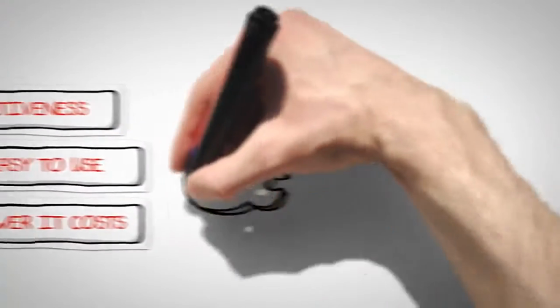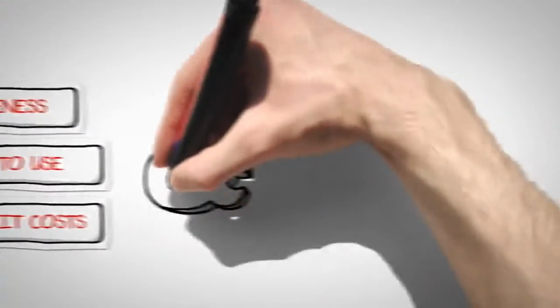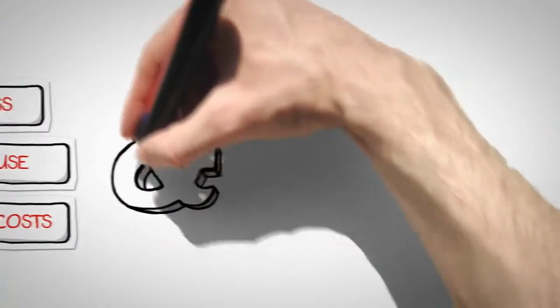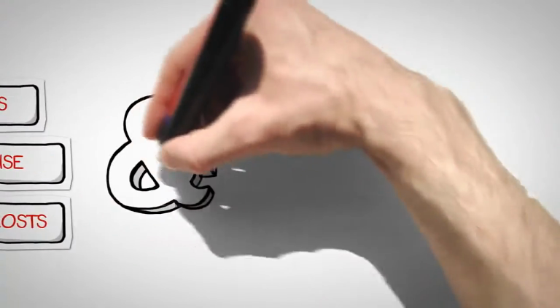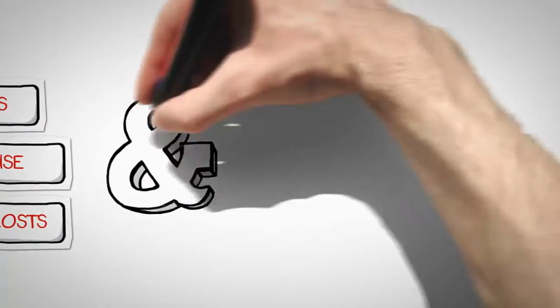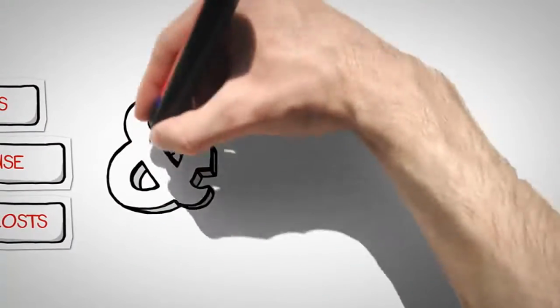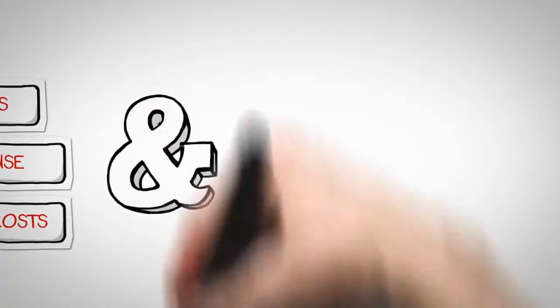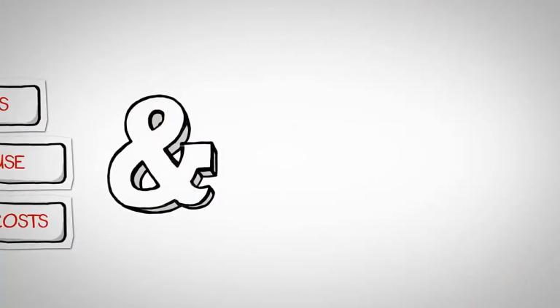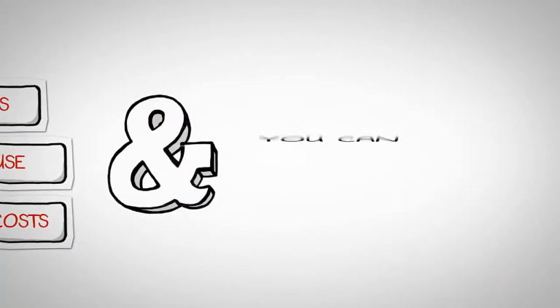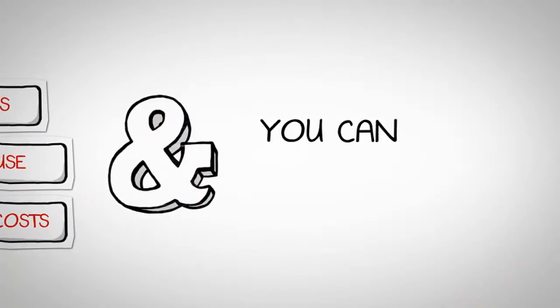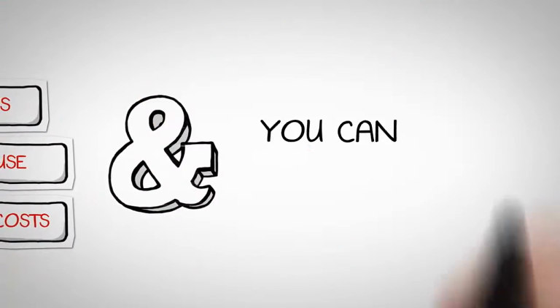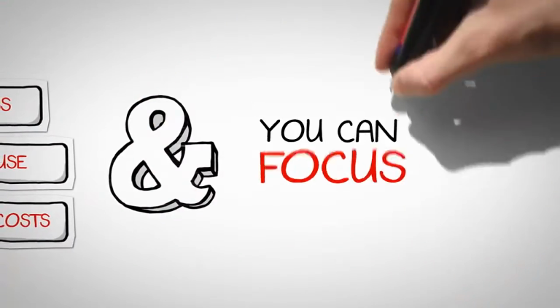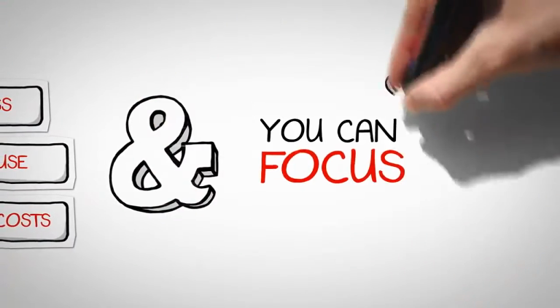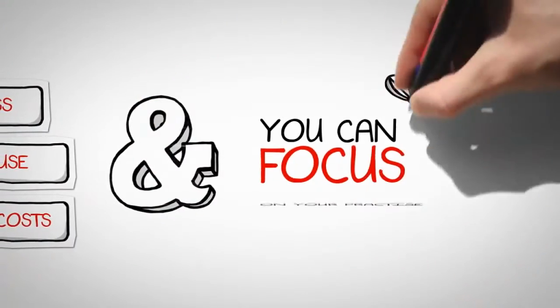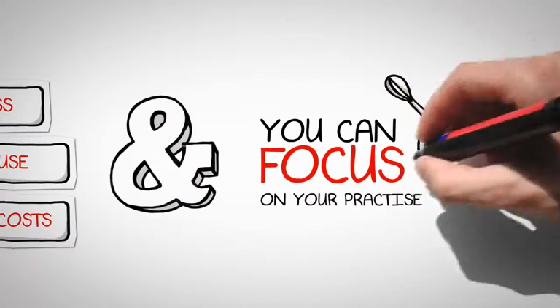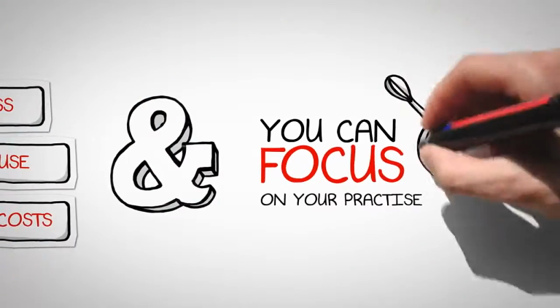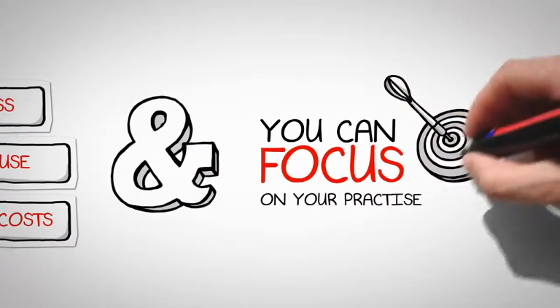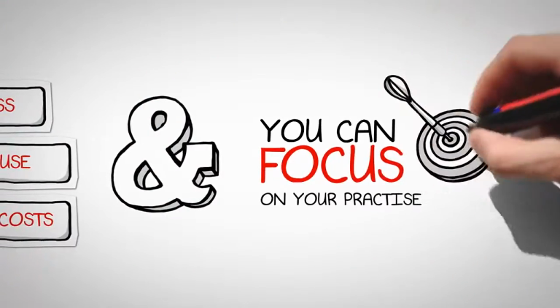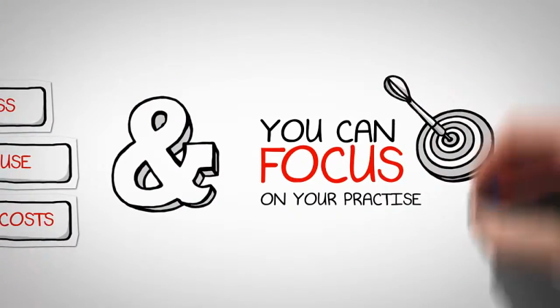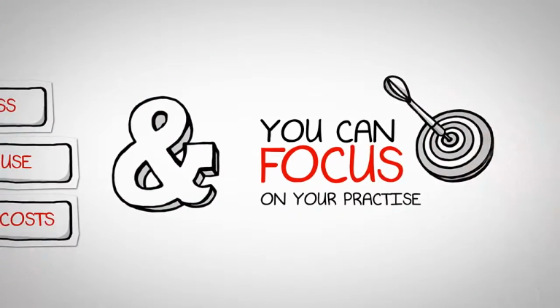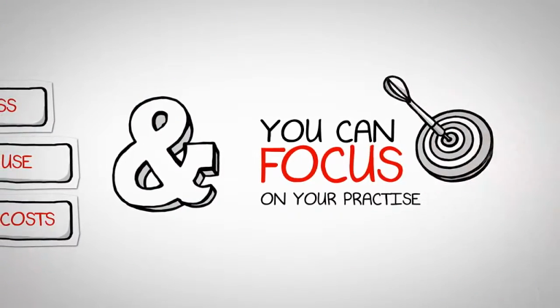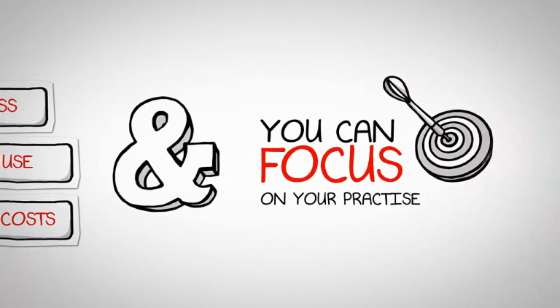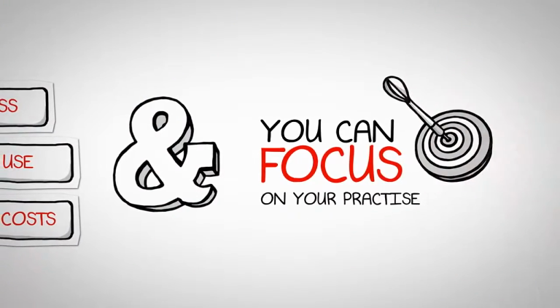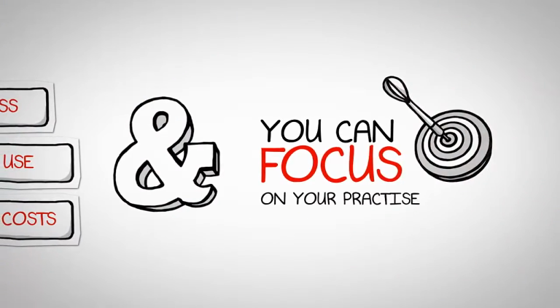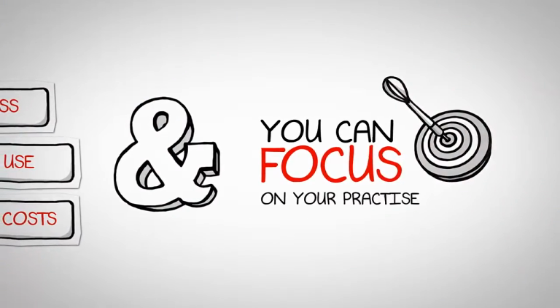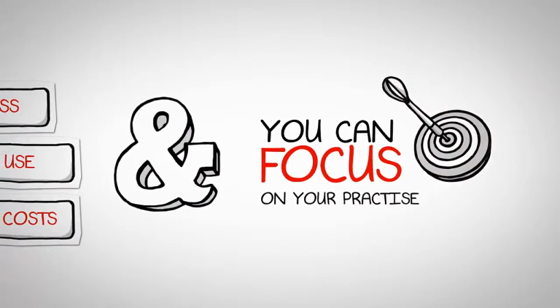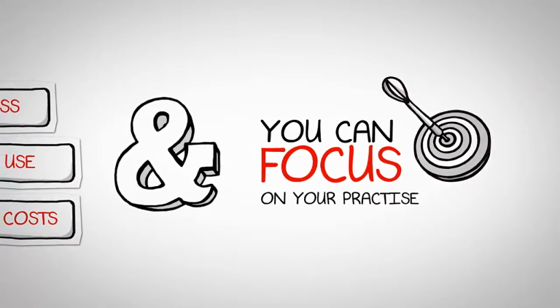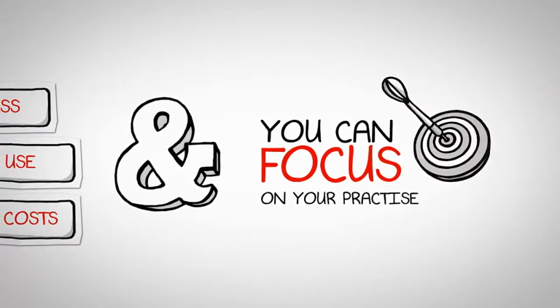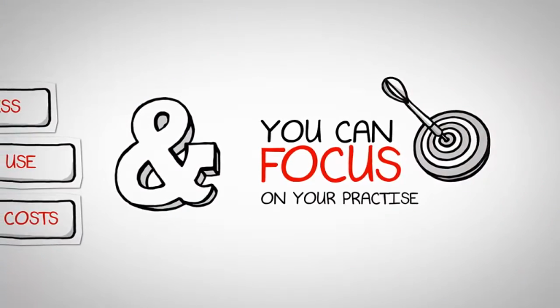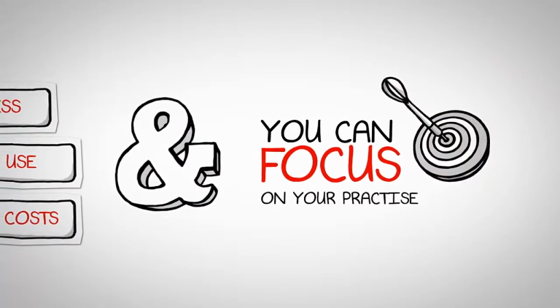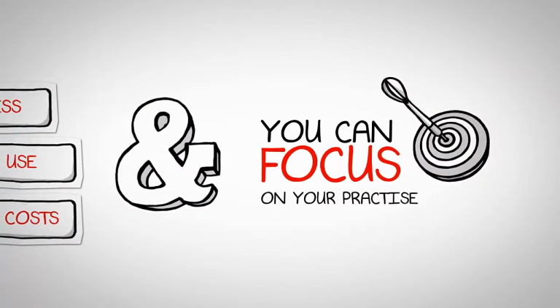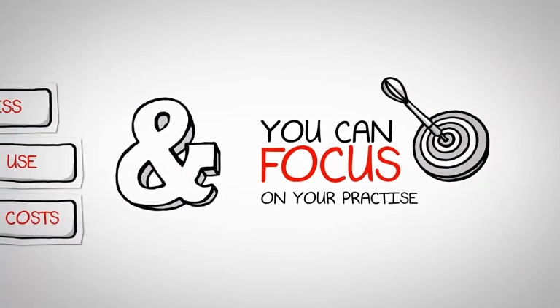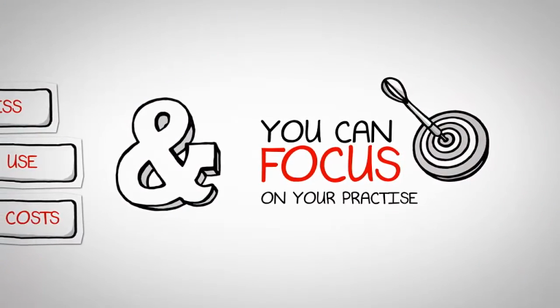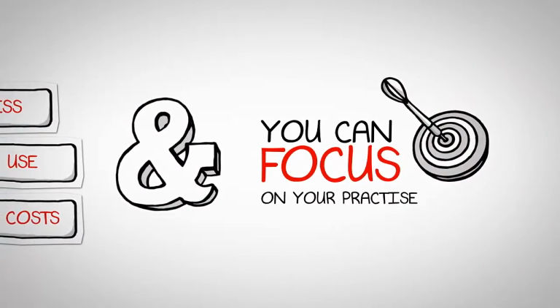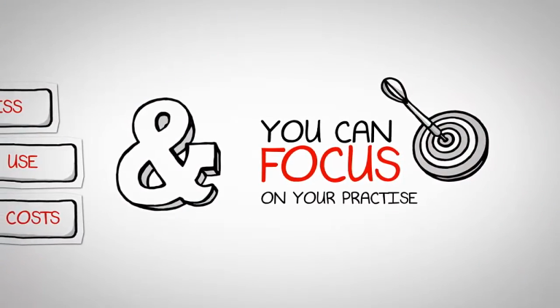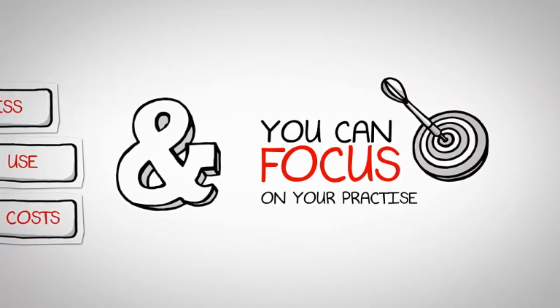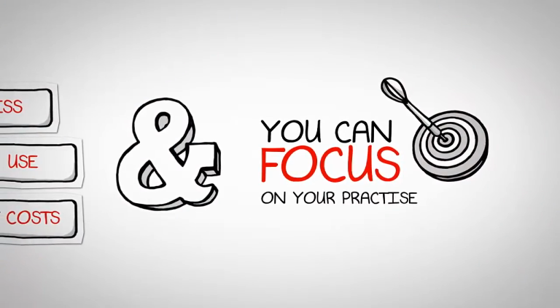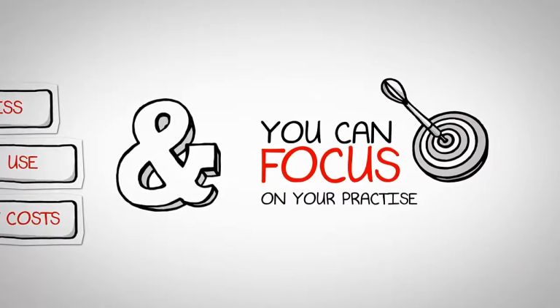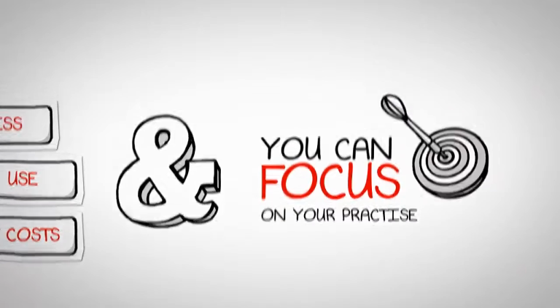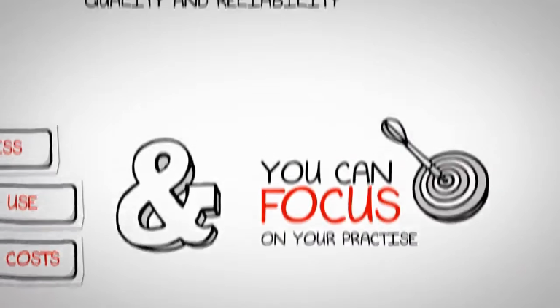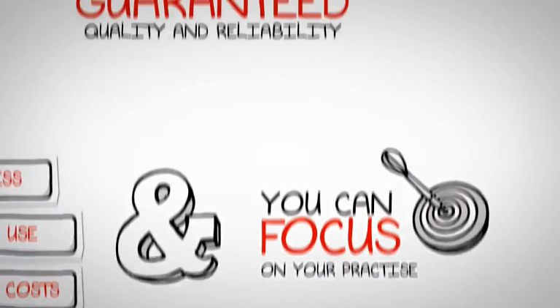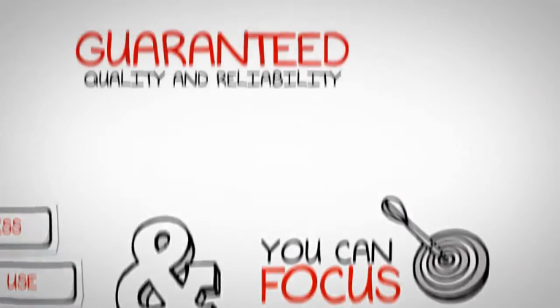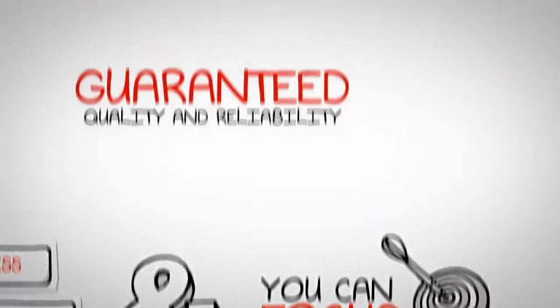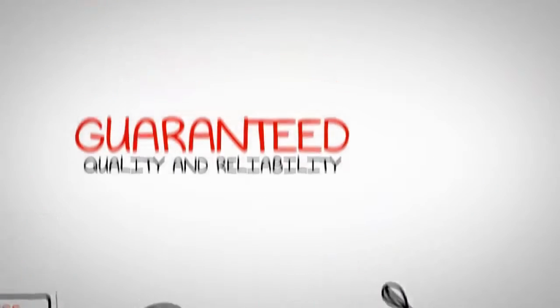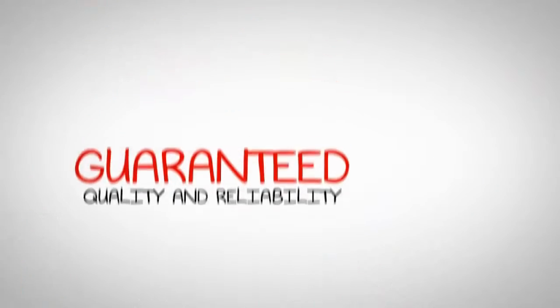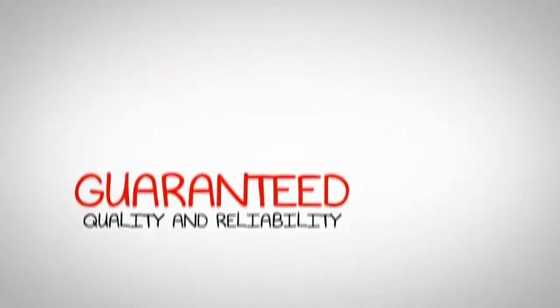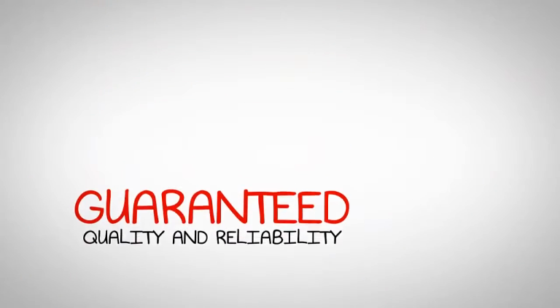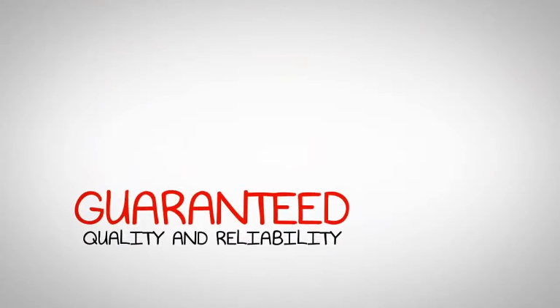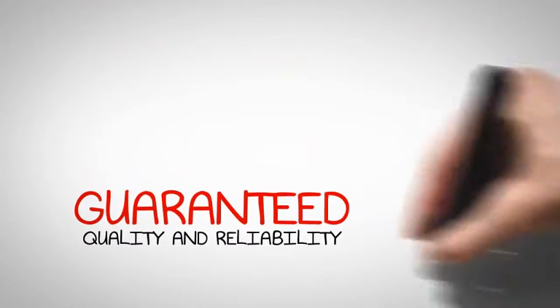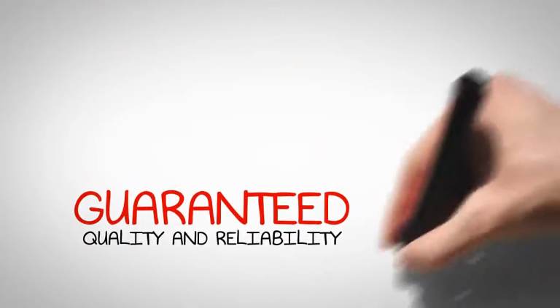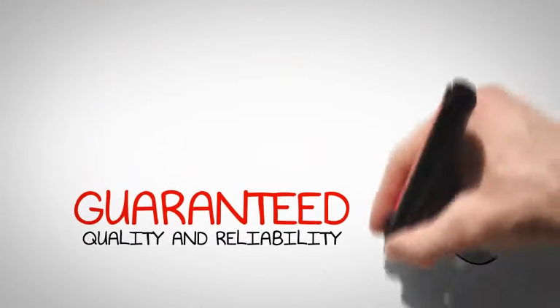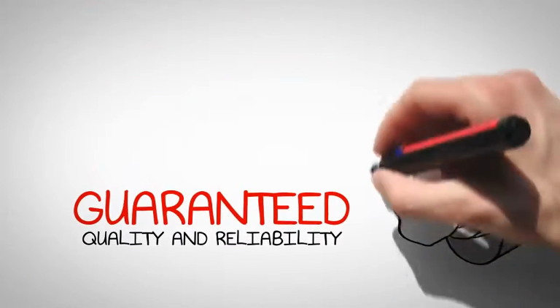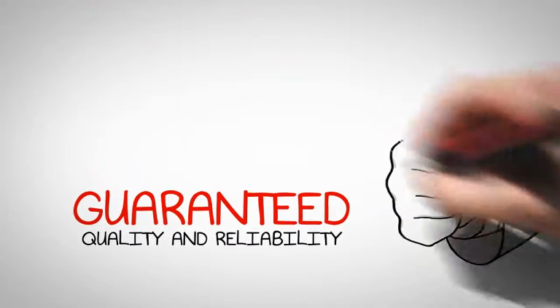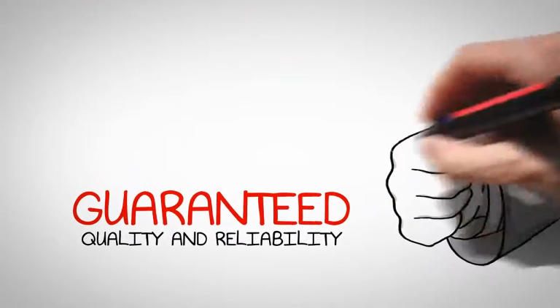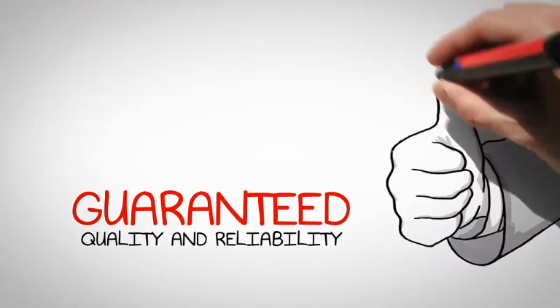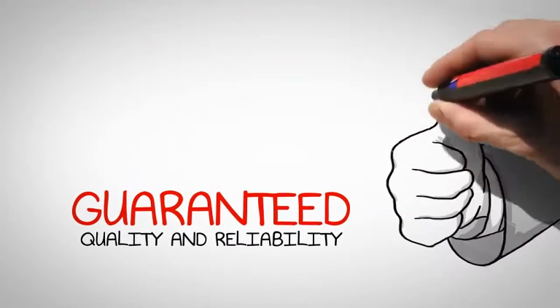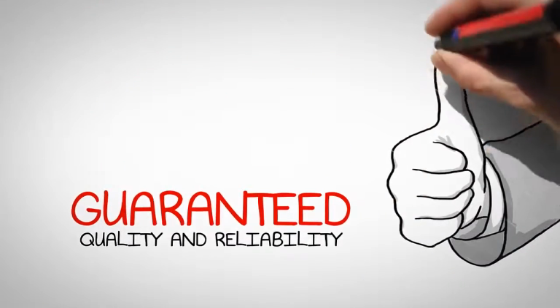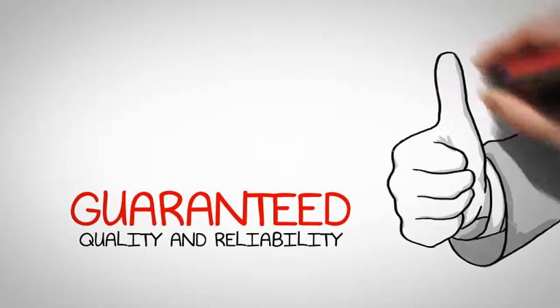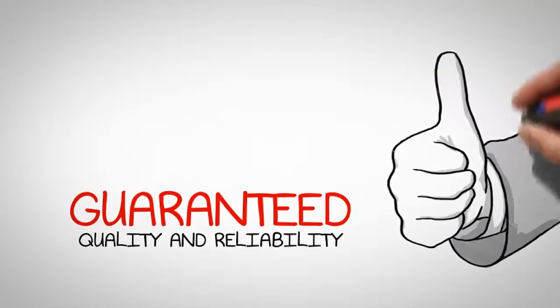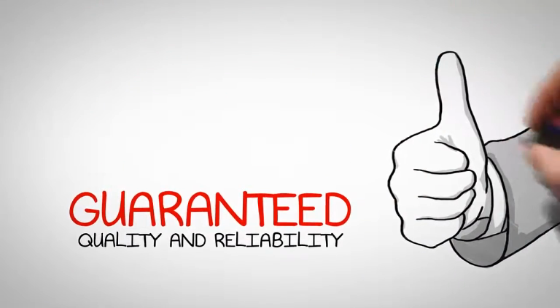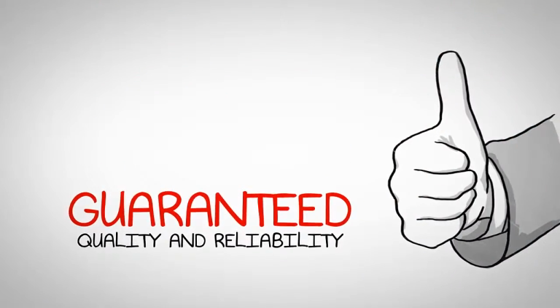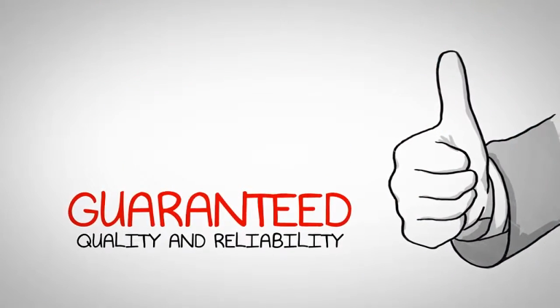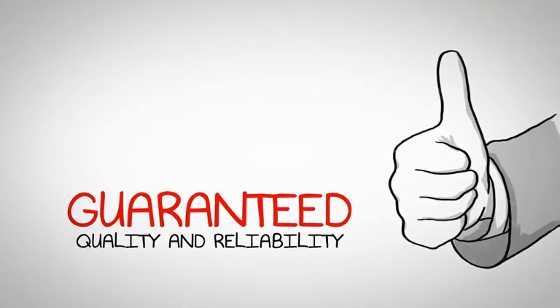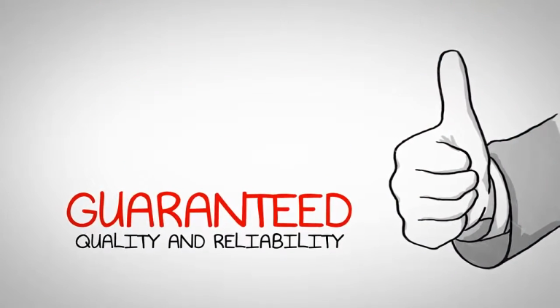And you can finally focus on your practice. With us, you are guaranteed quality and reliability.